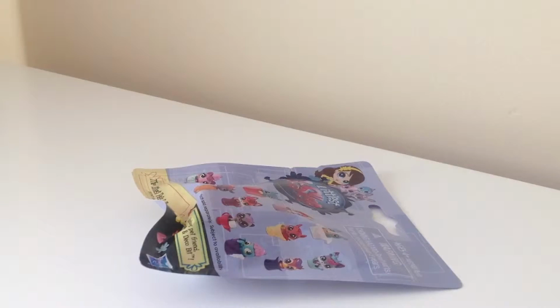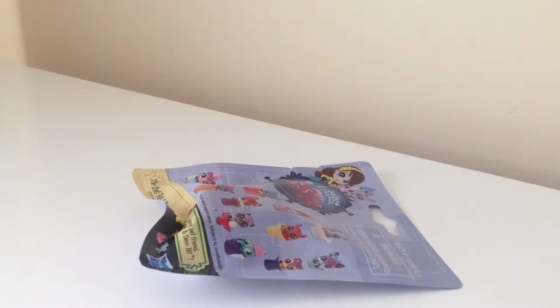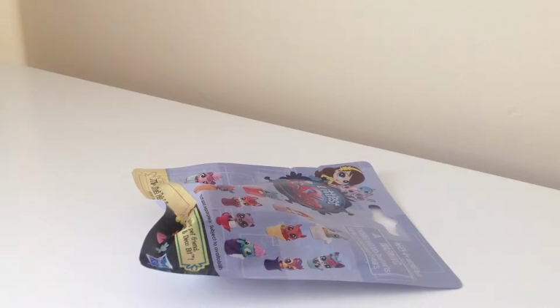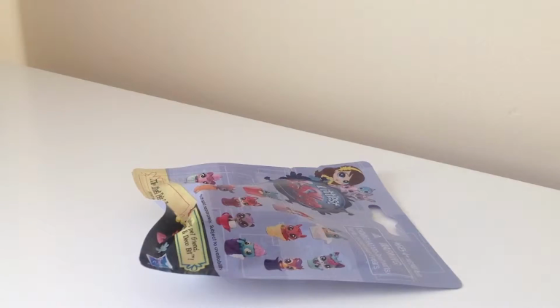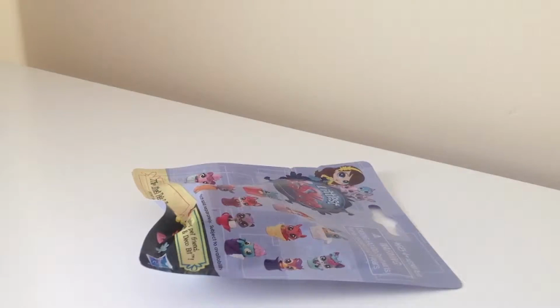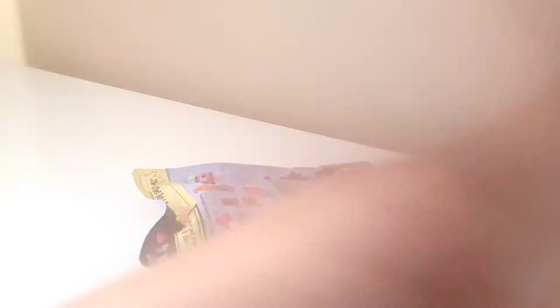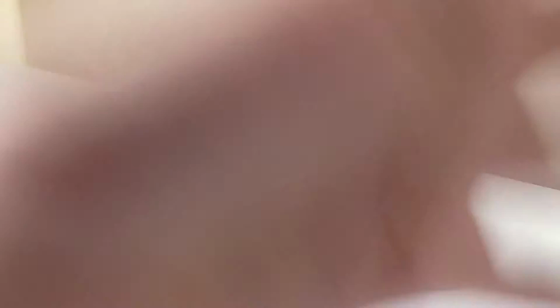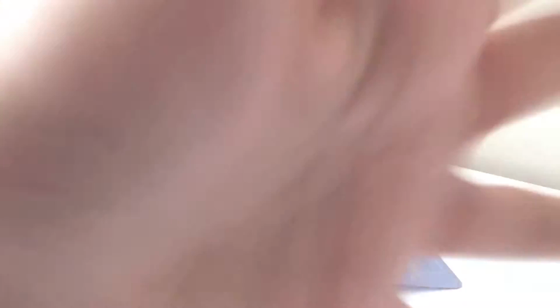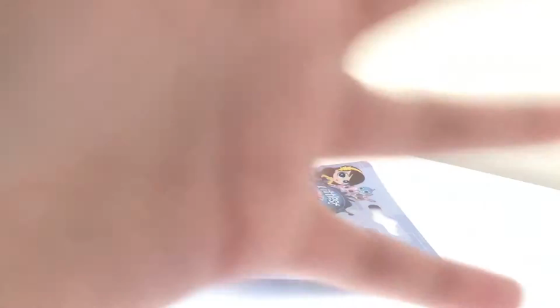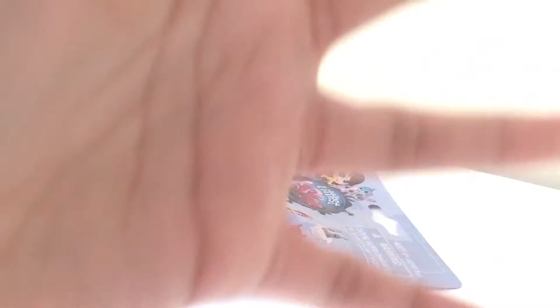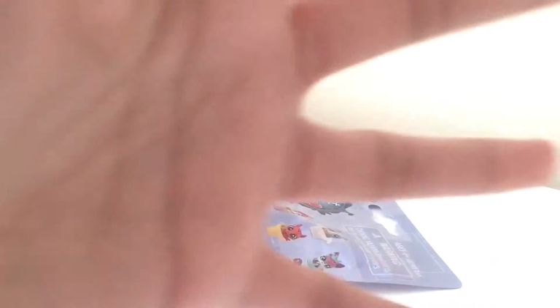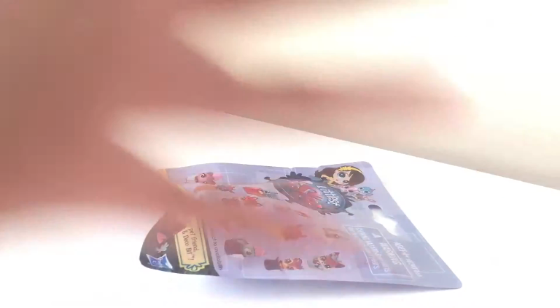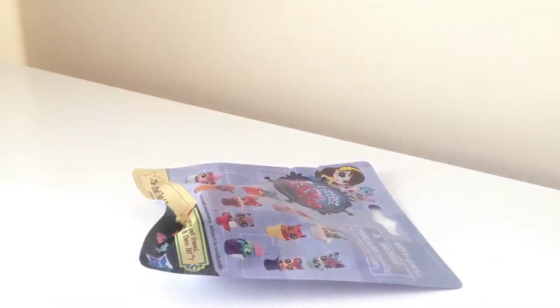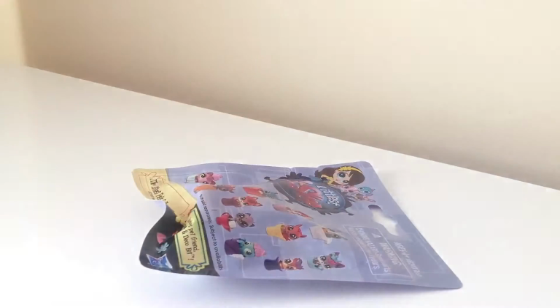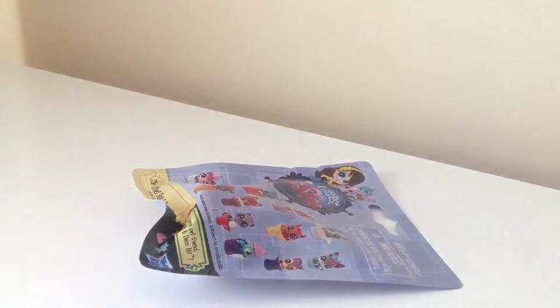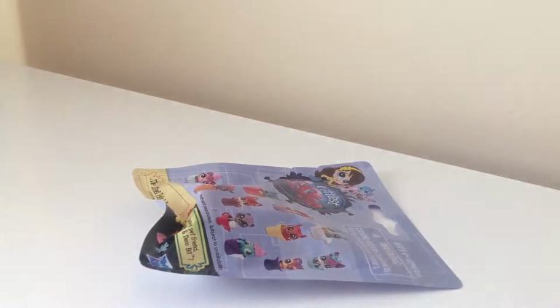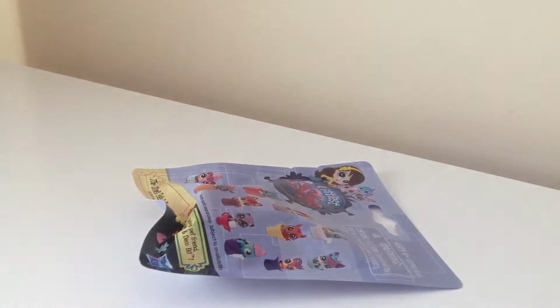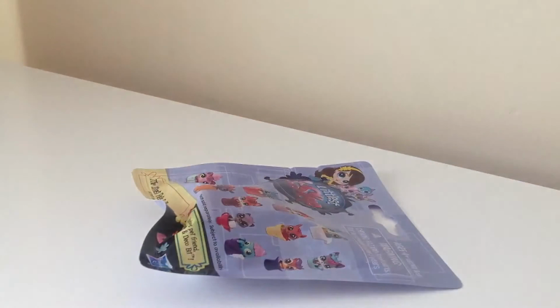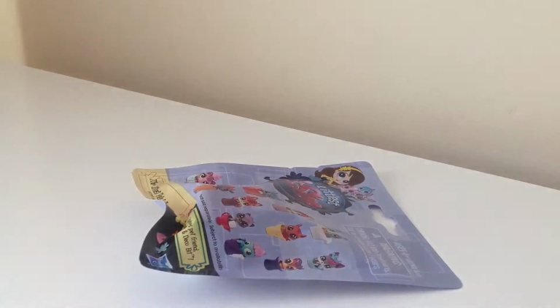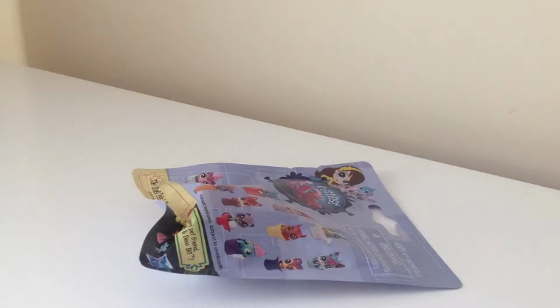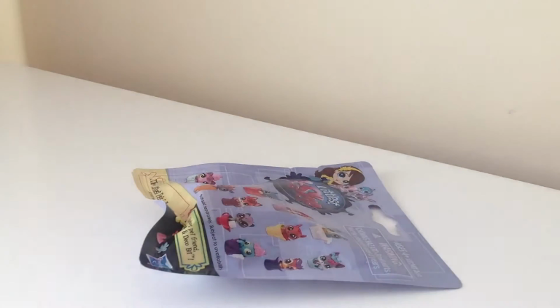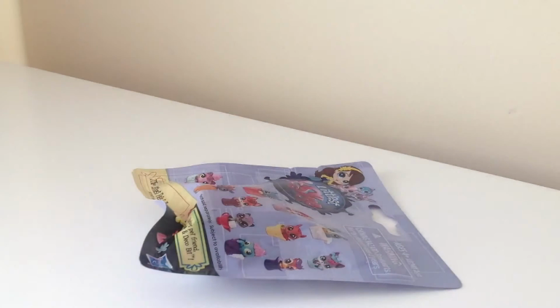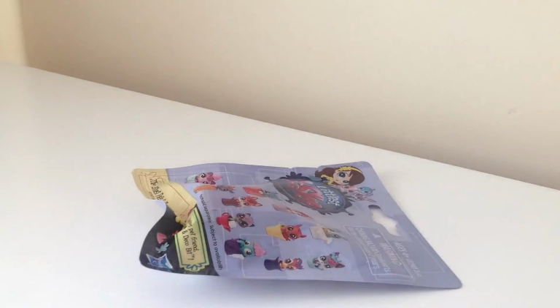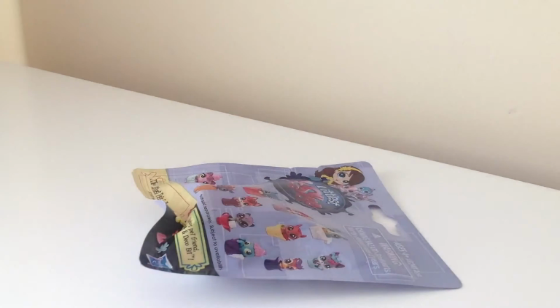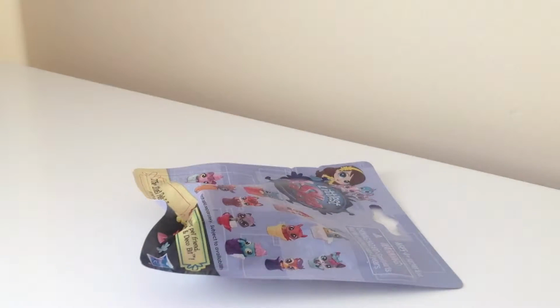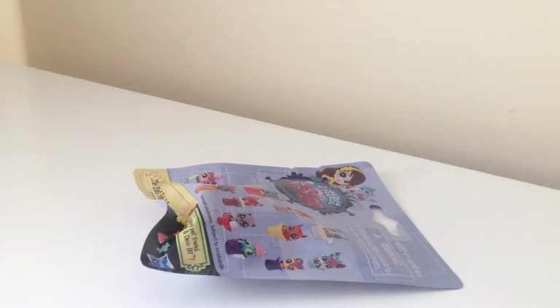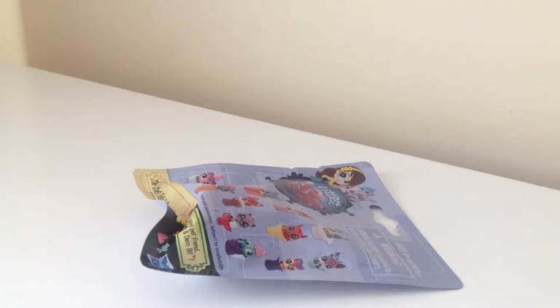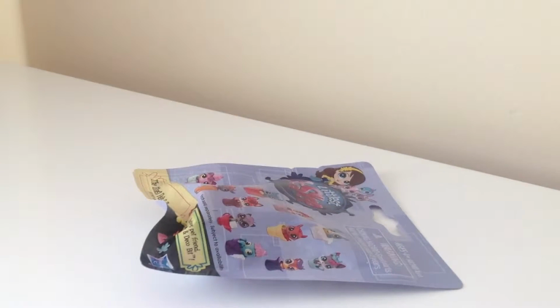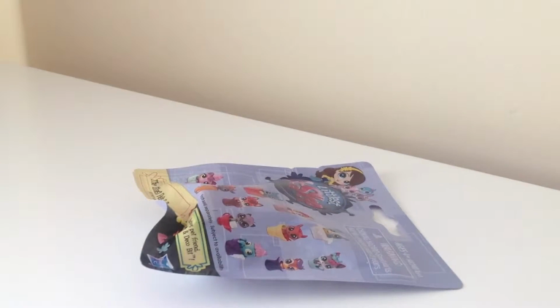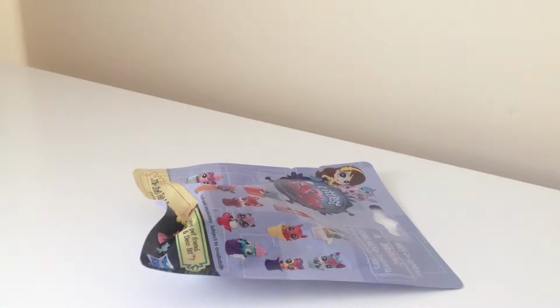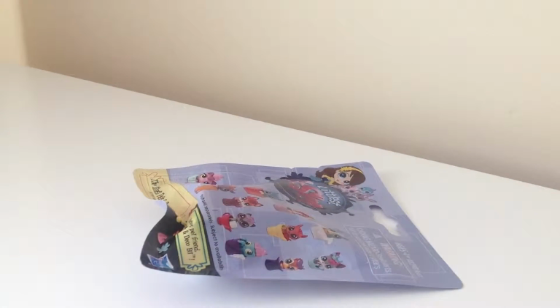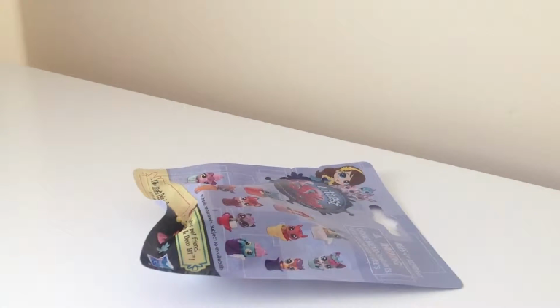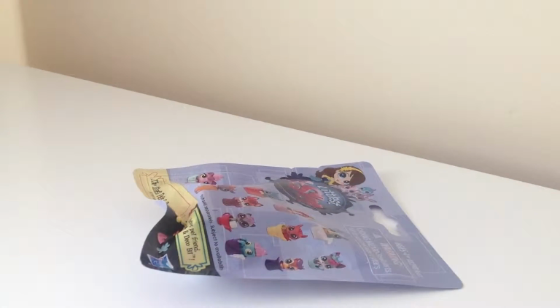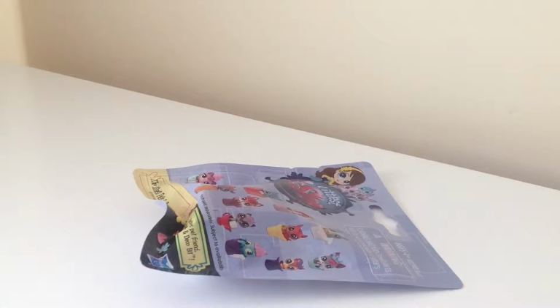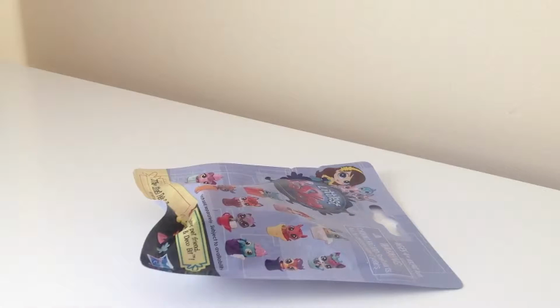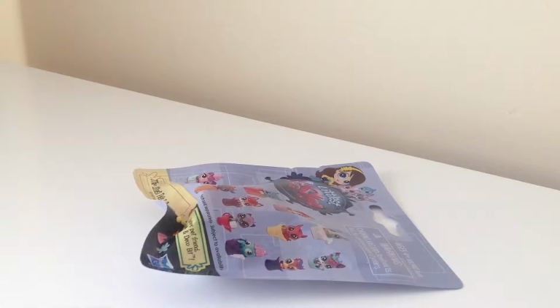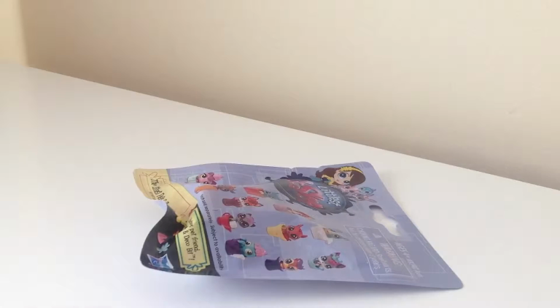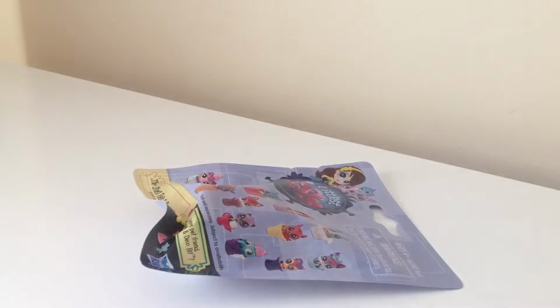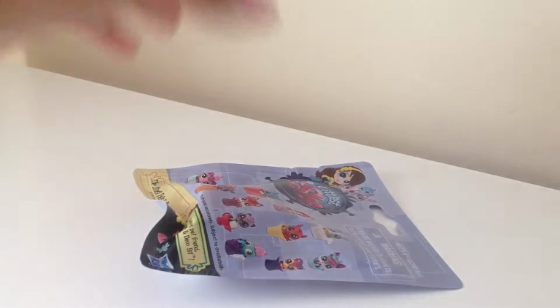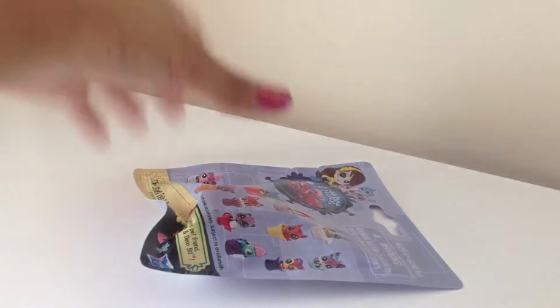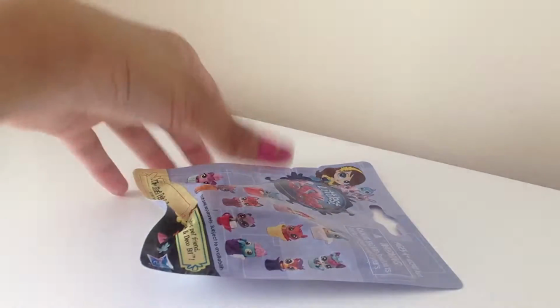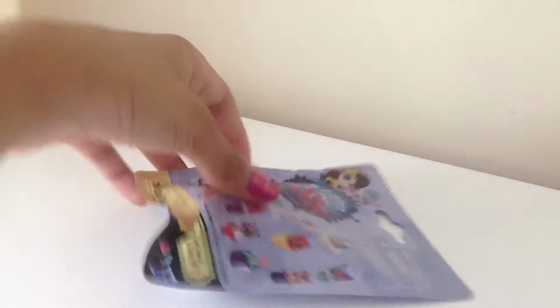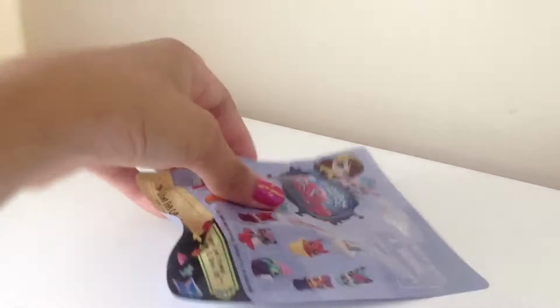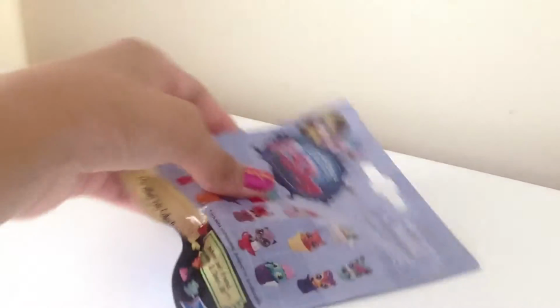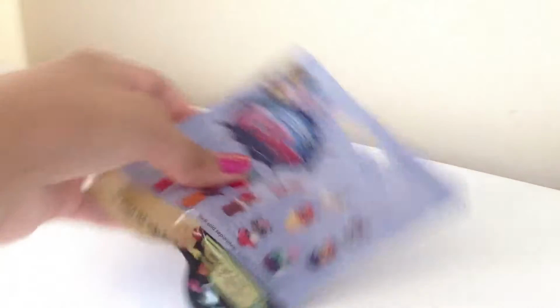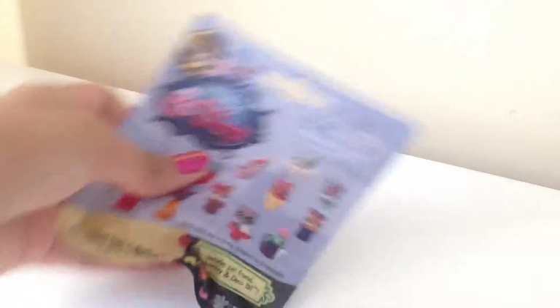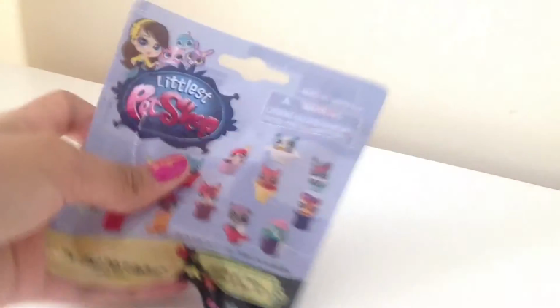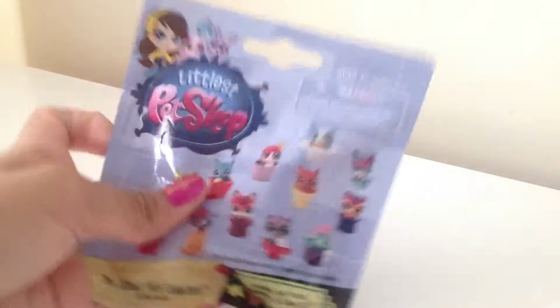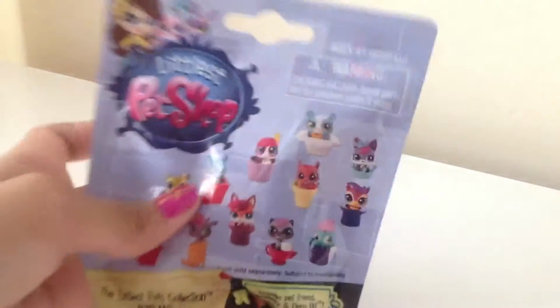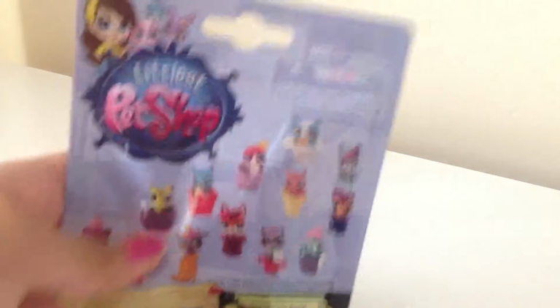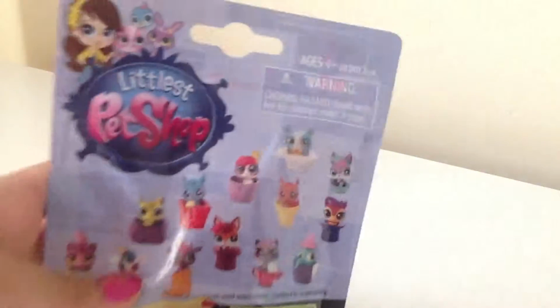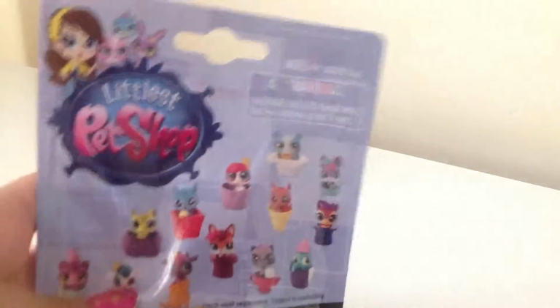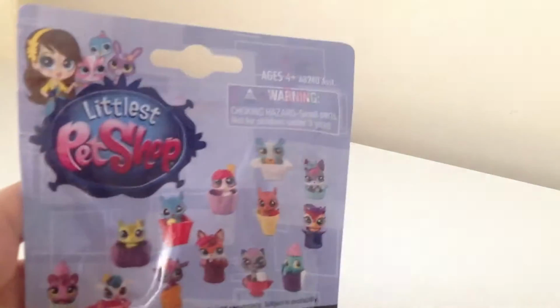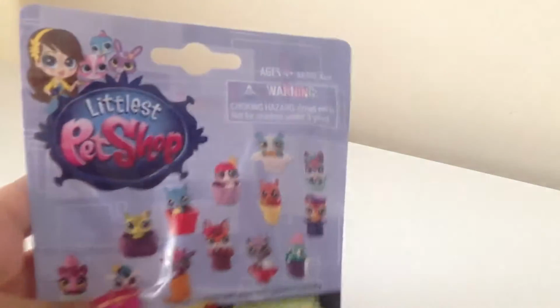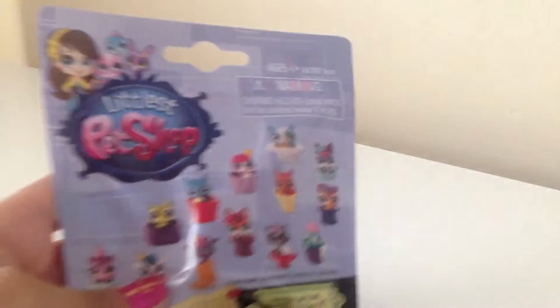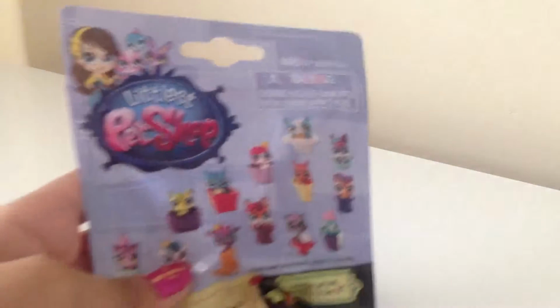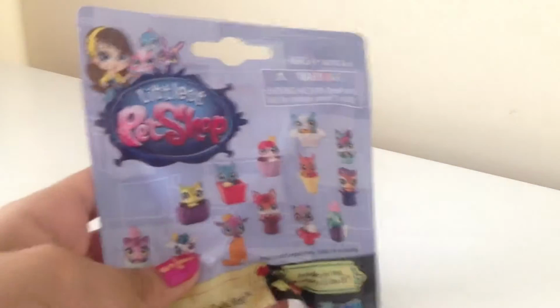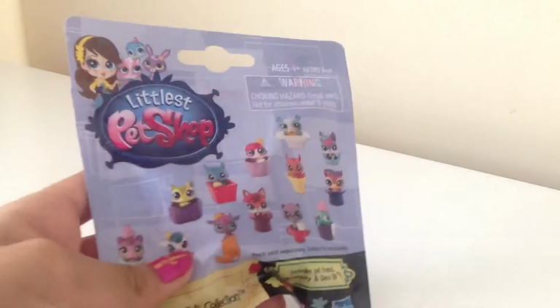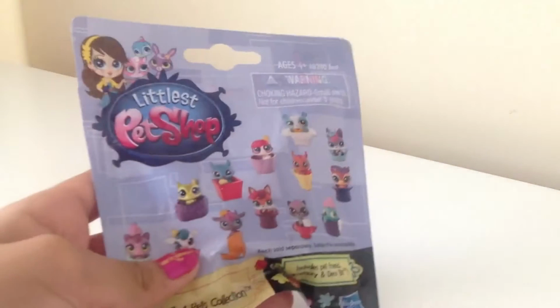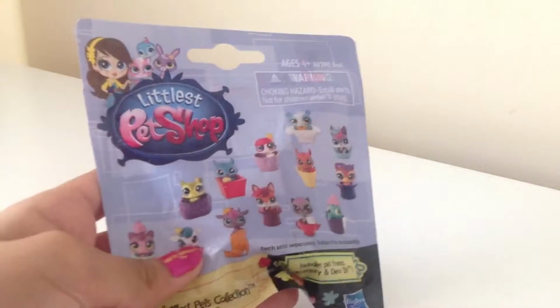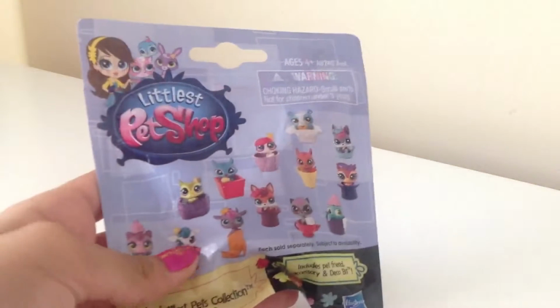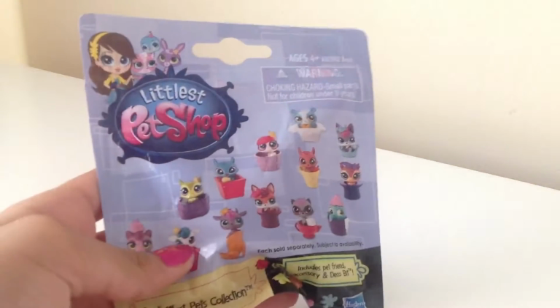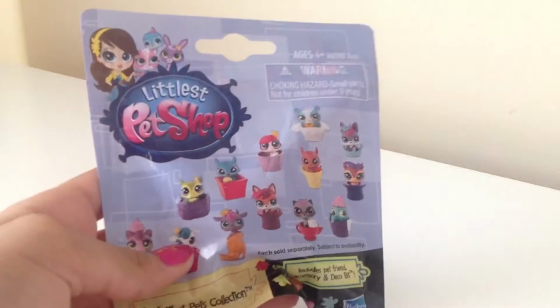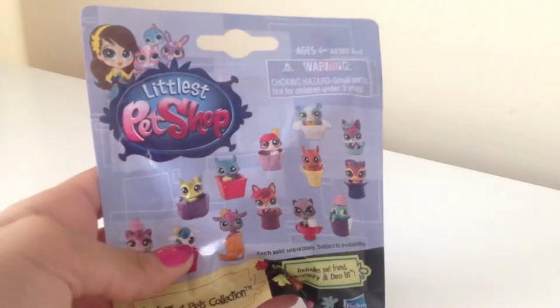Hey guys! It's Pink Designer here! And today, we're going to be opening up this Littlest Pet Shop blind bag.